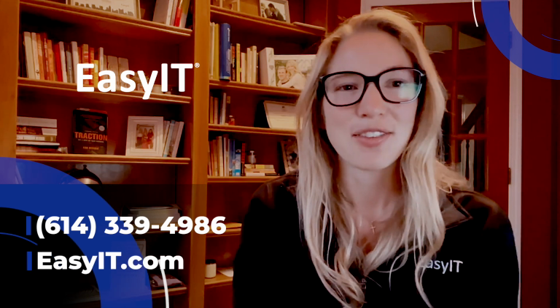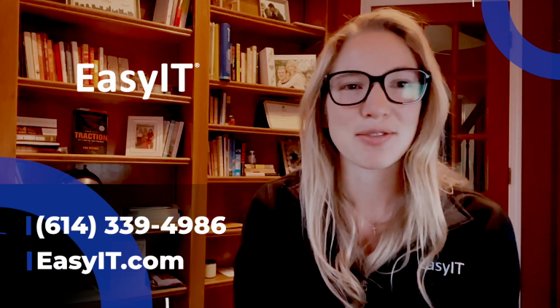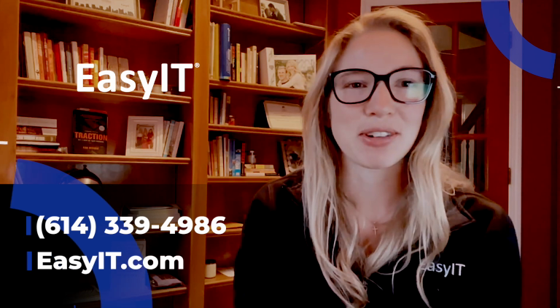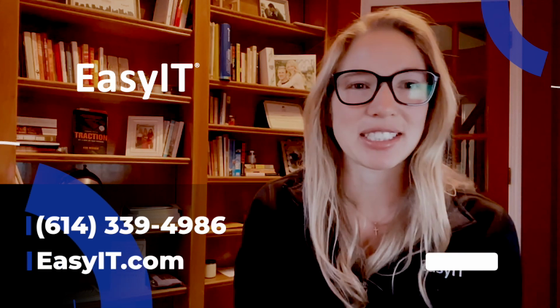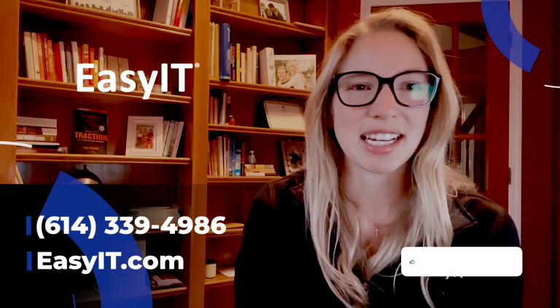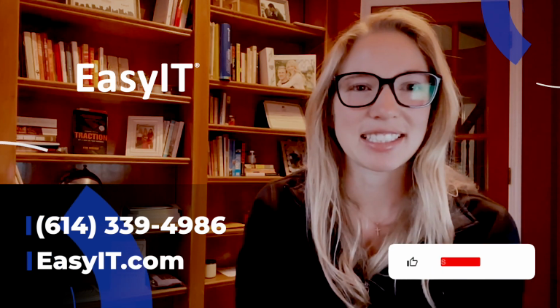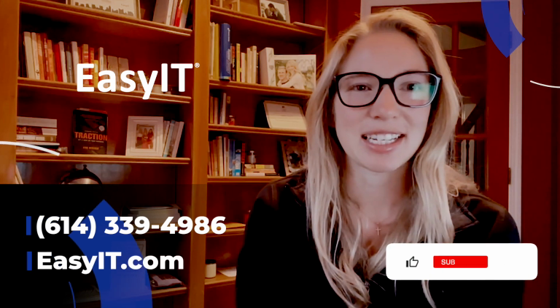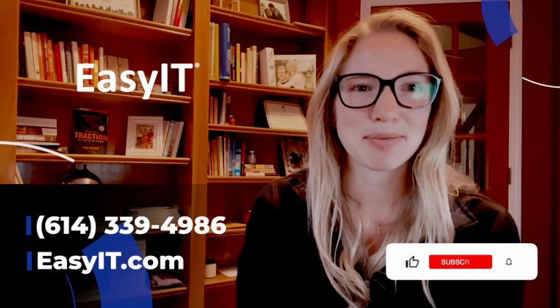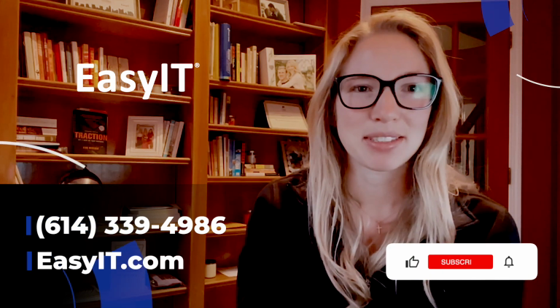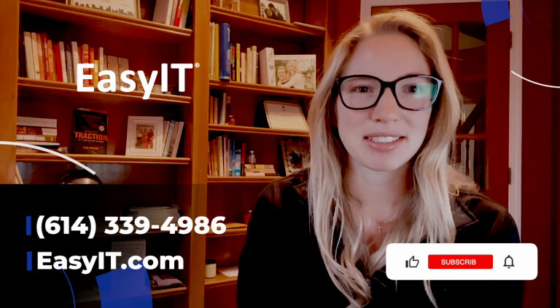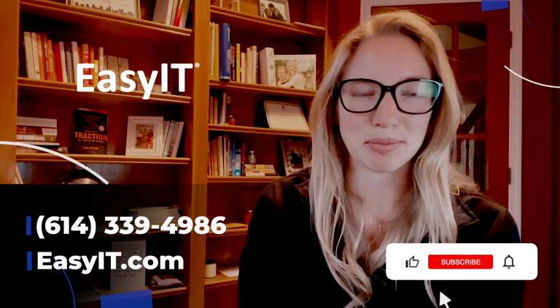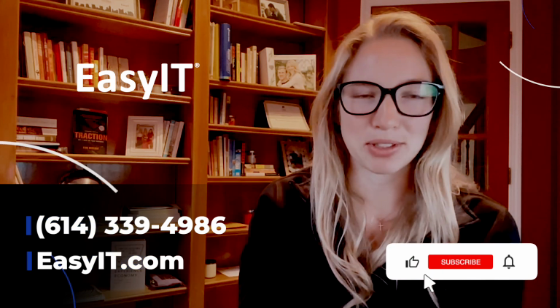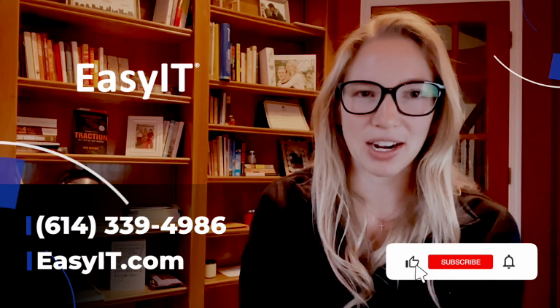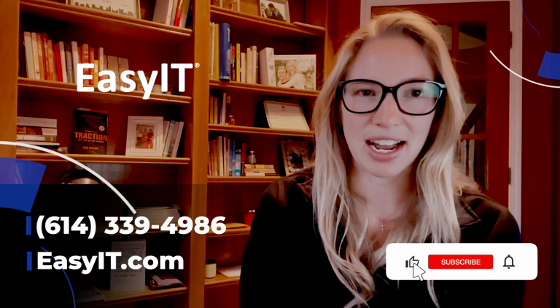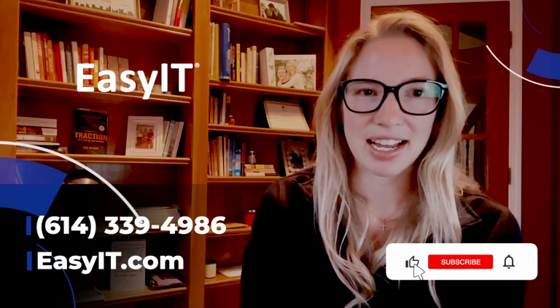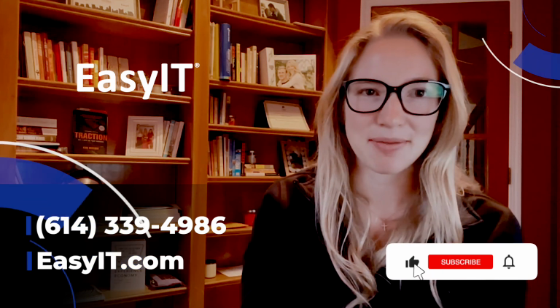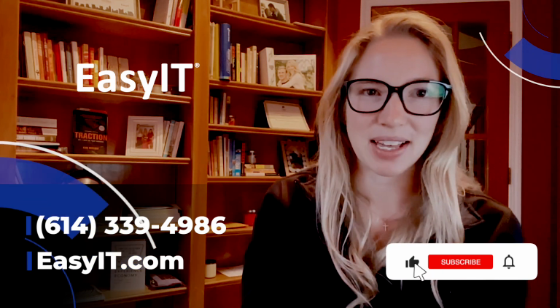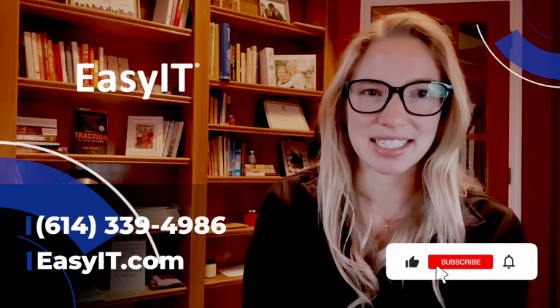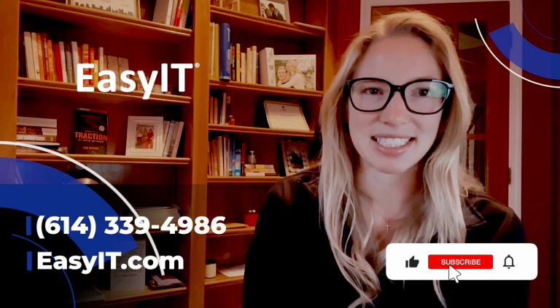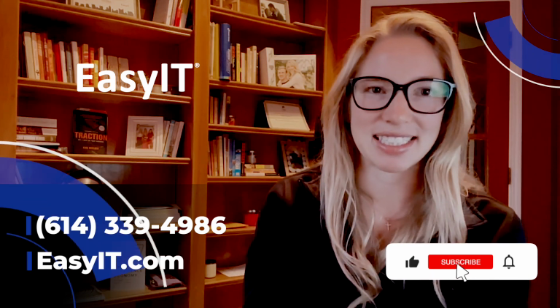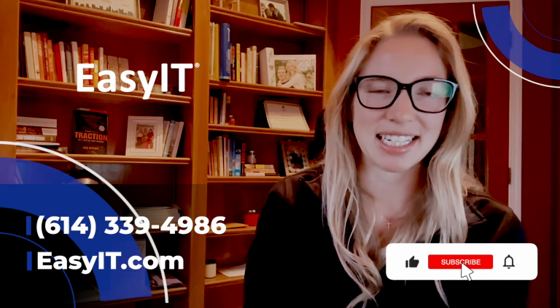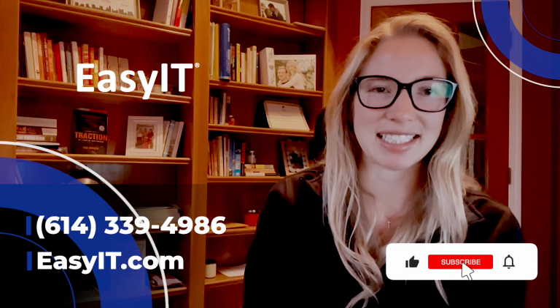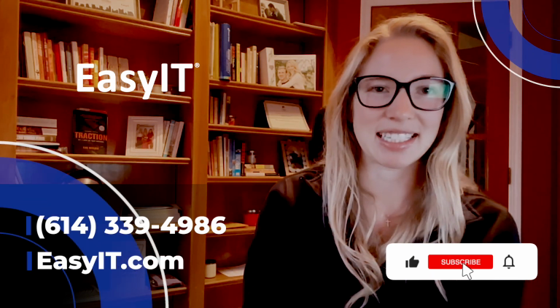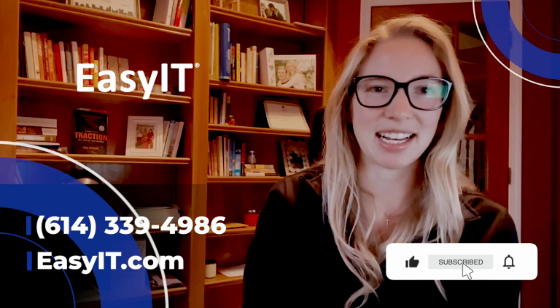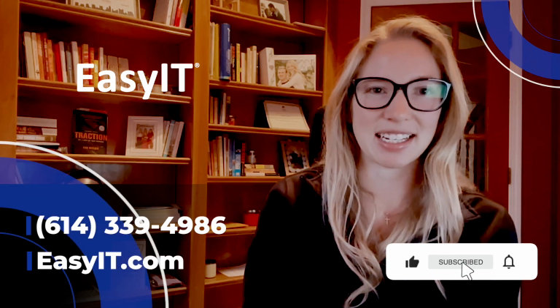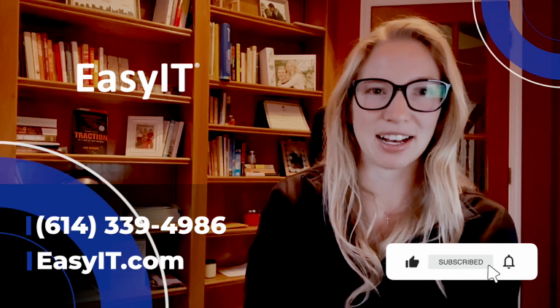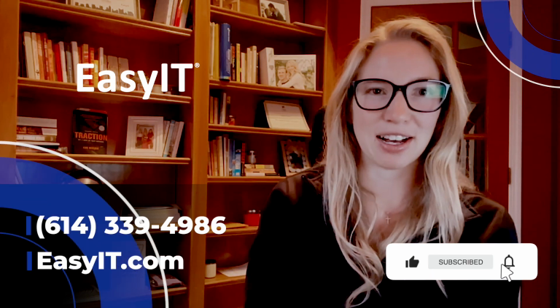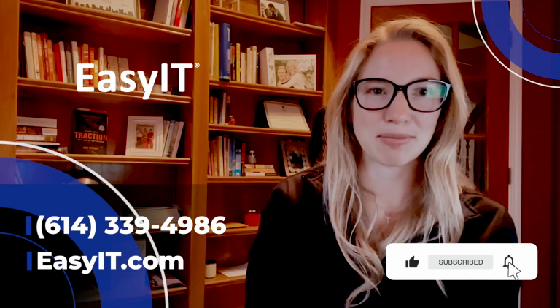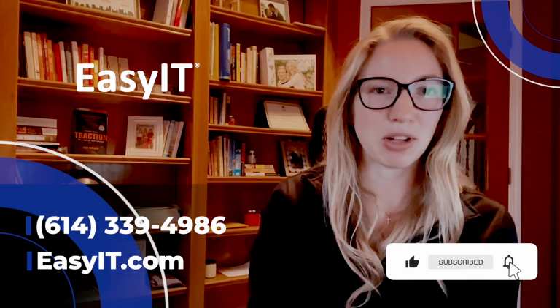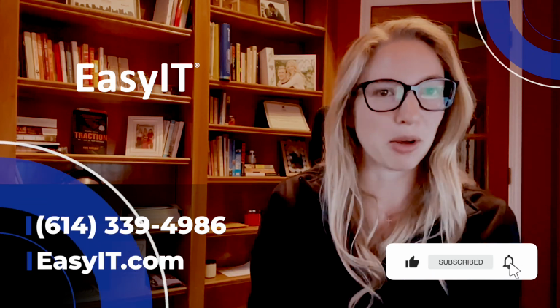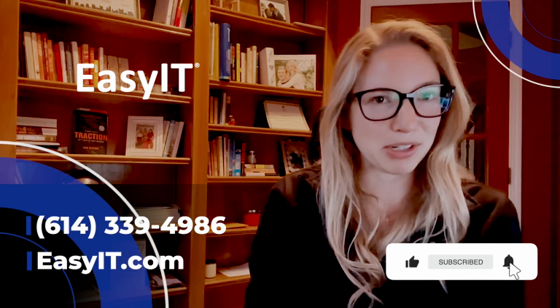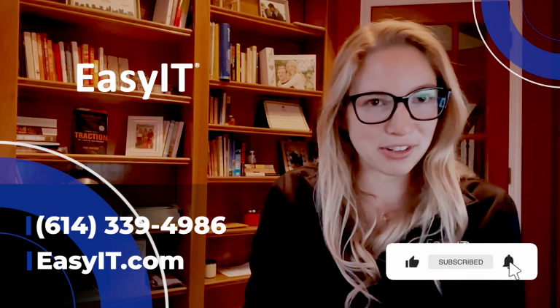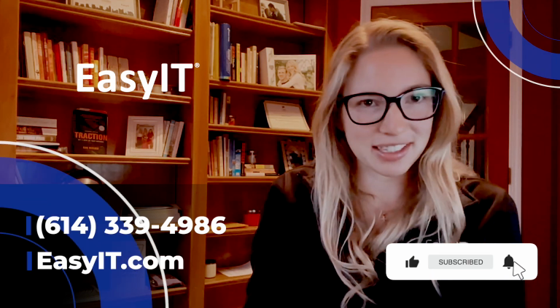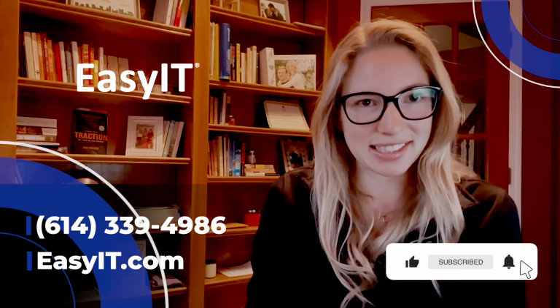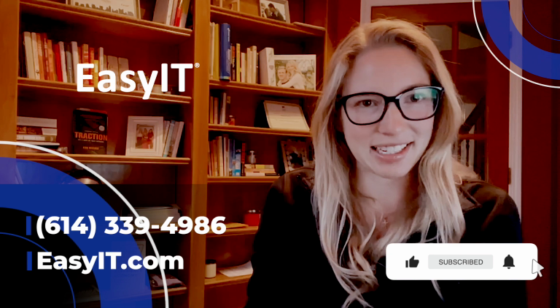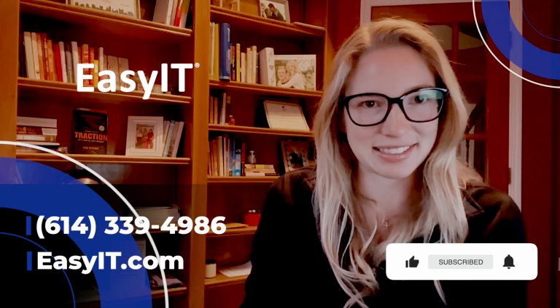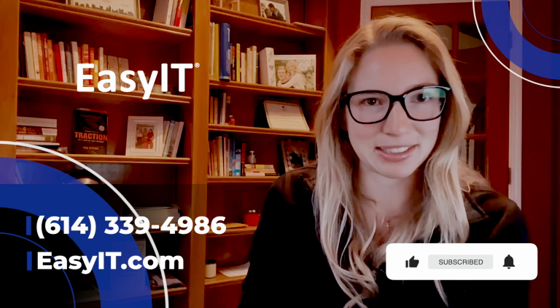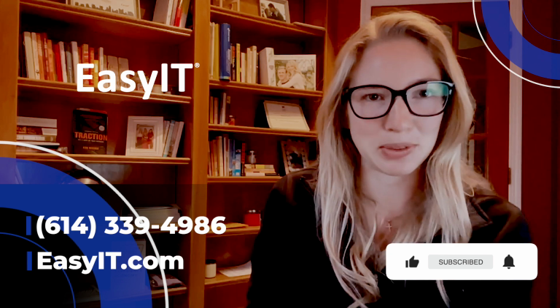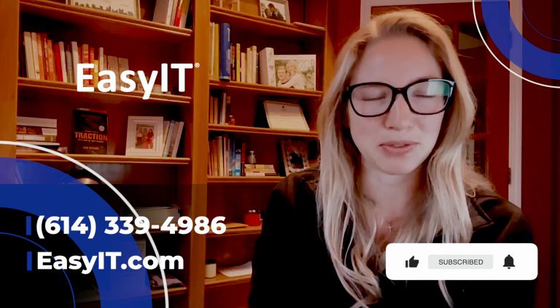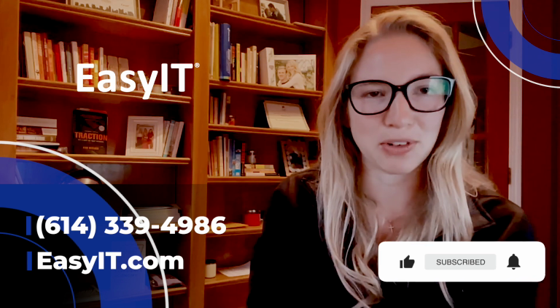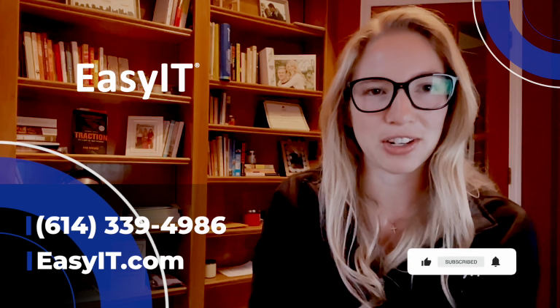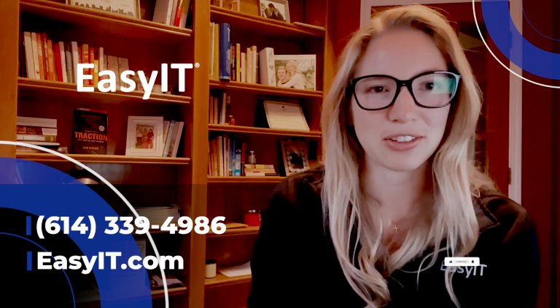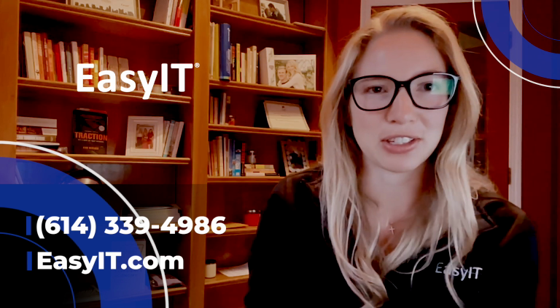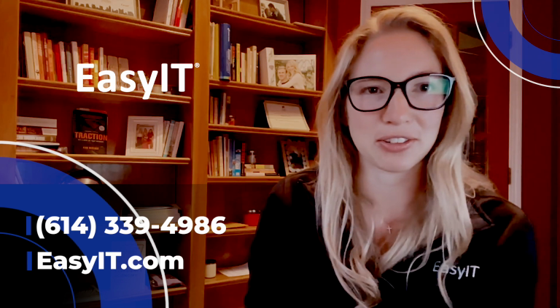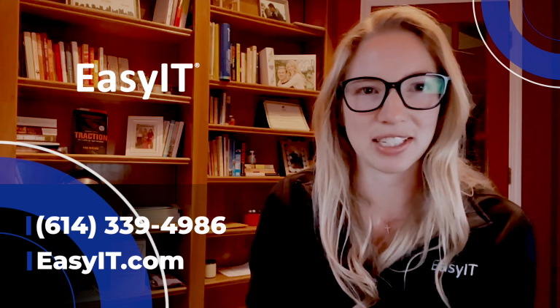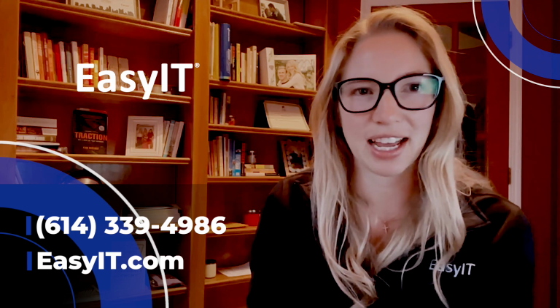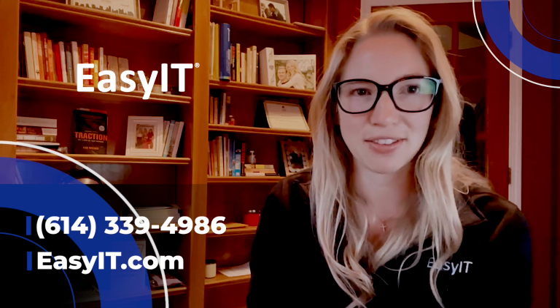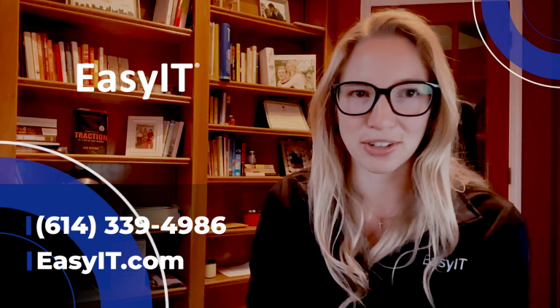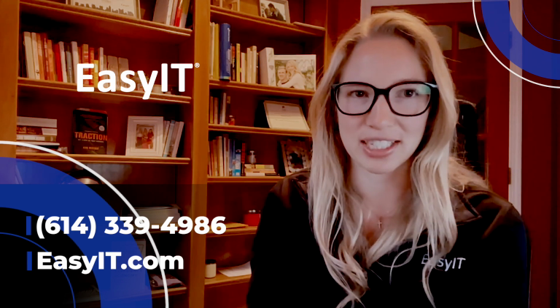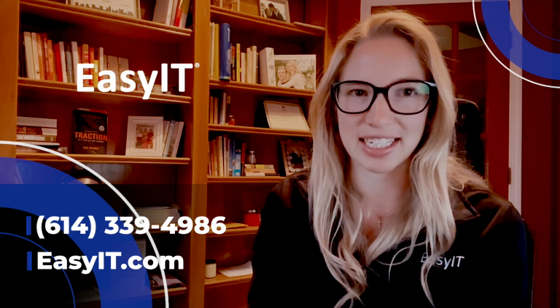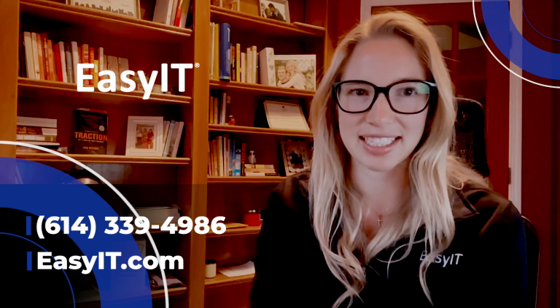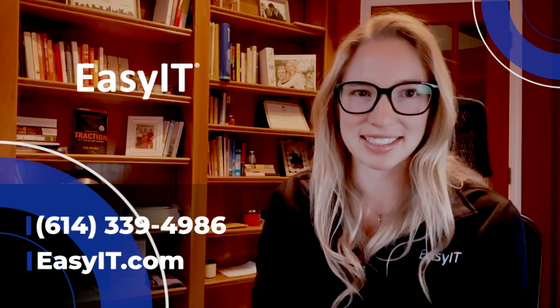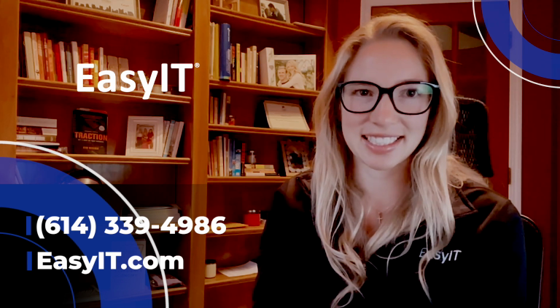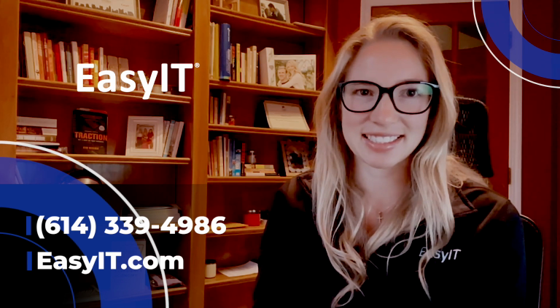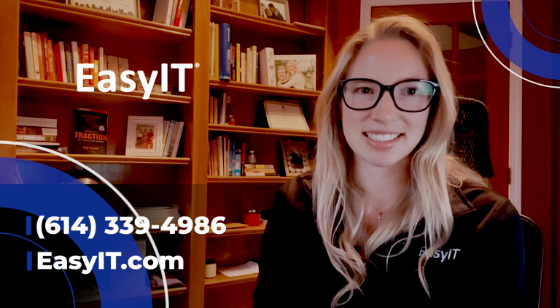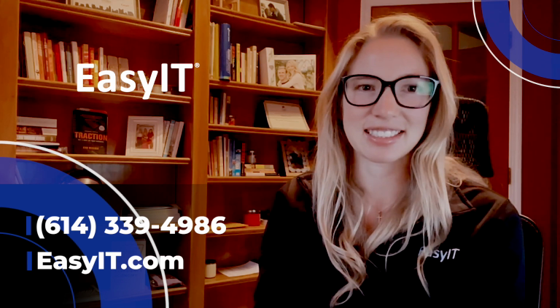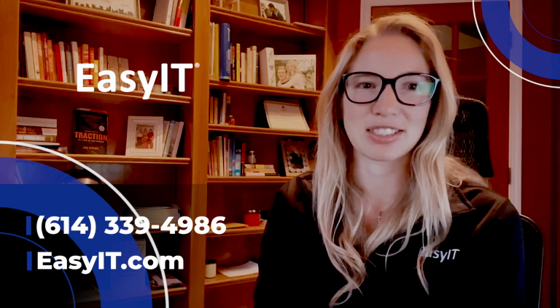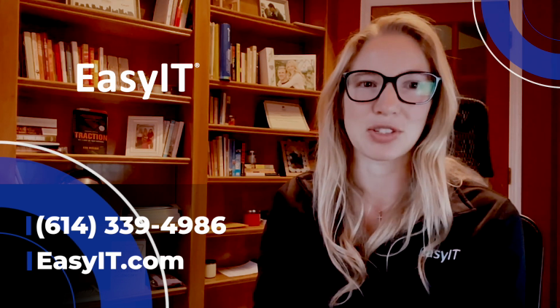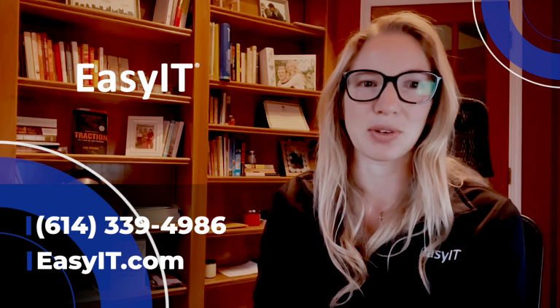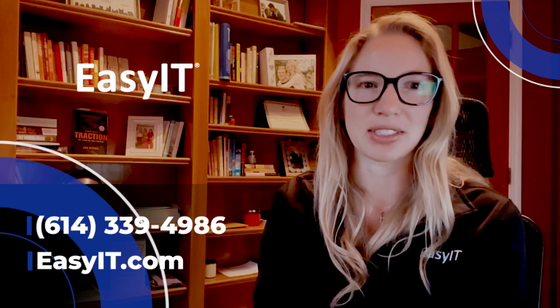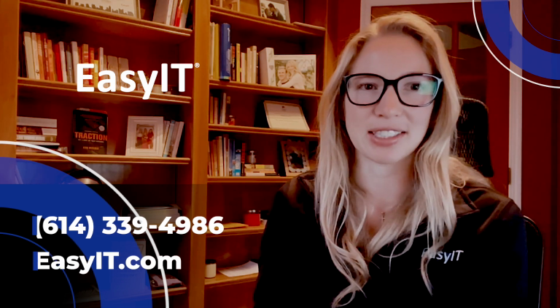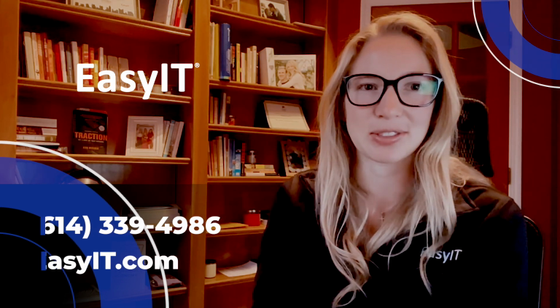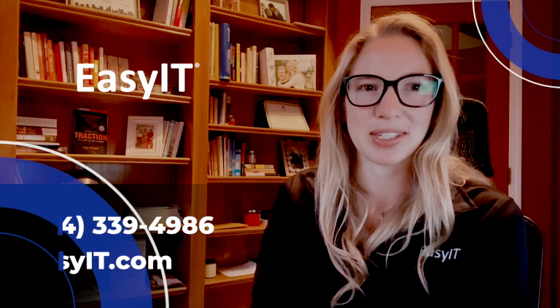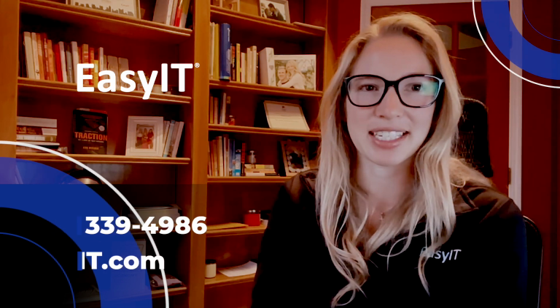For more tech tips, subscribe. Head to easyit.com. Call me directly at 614-339-4986. See you all next week.